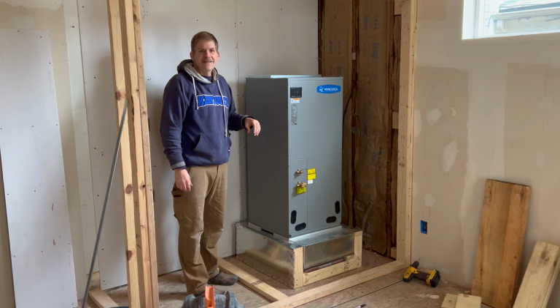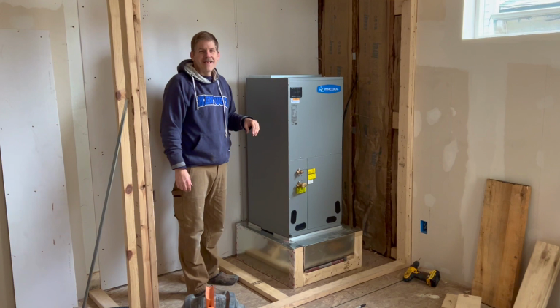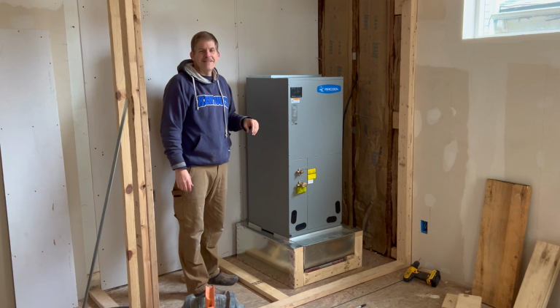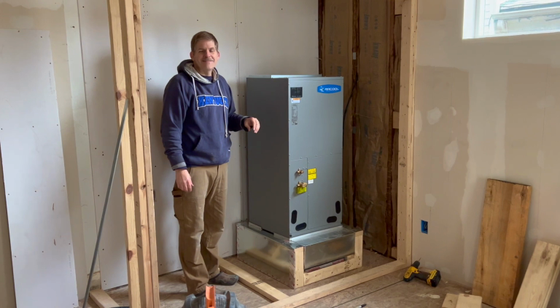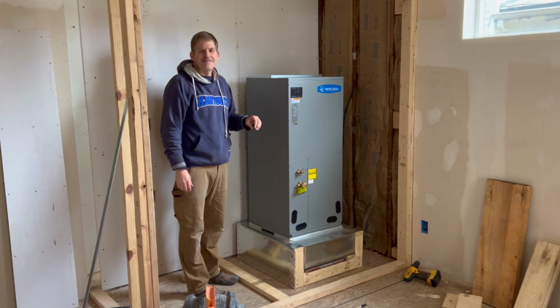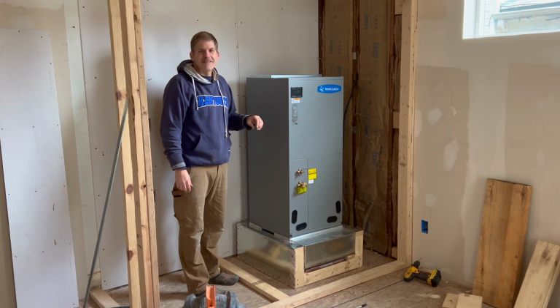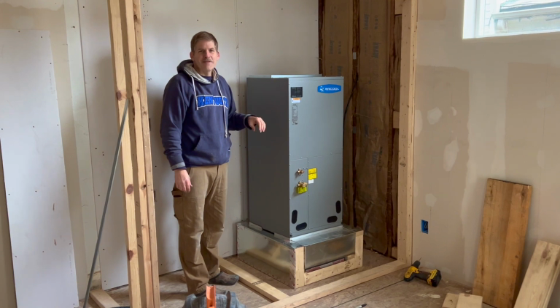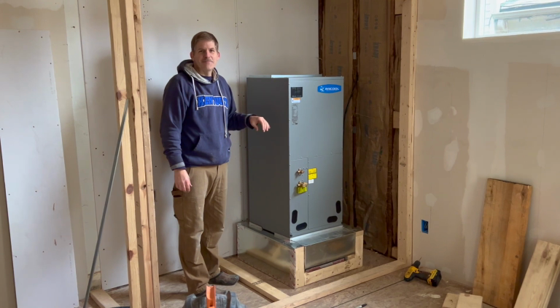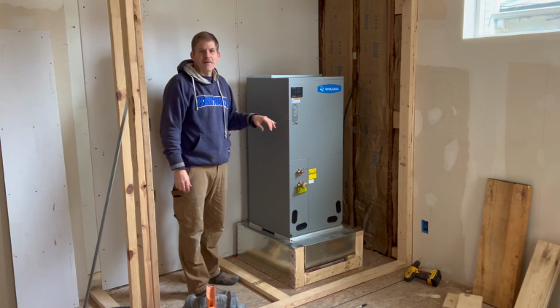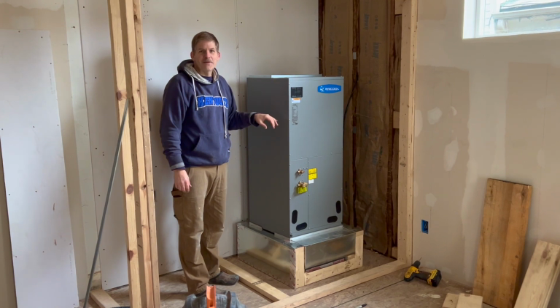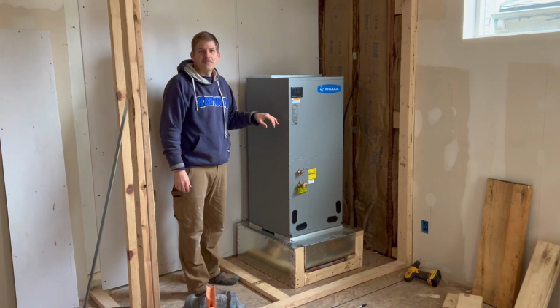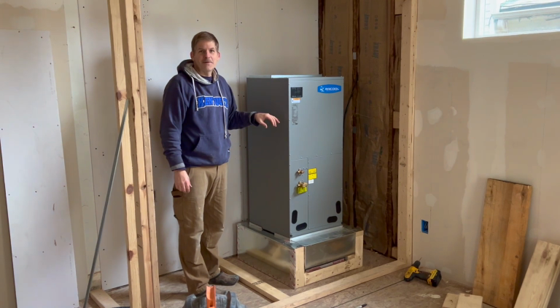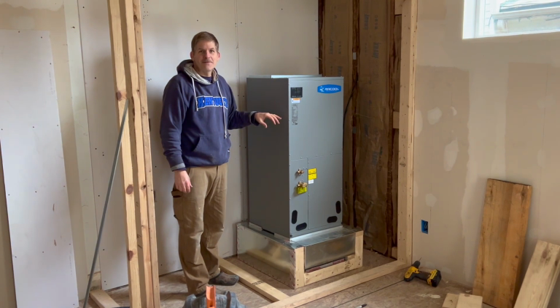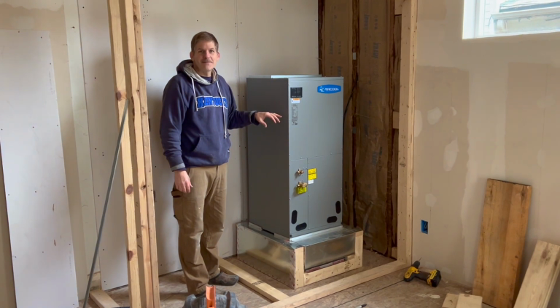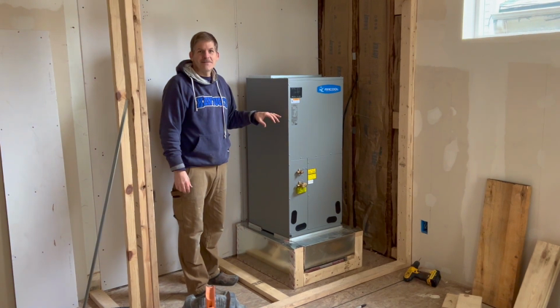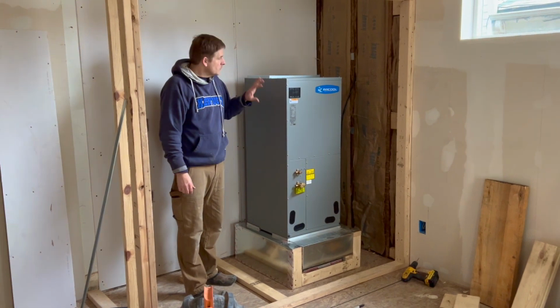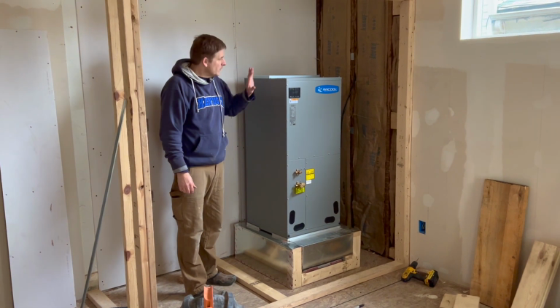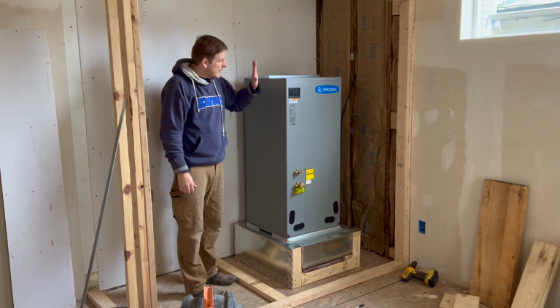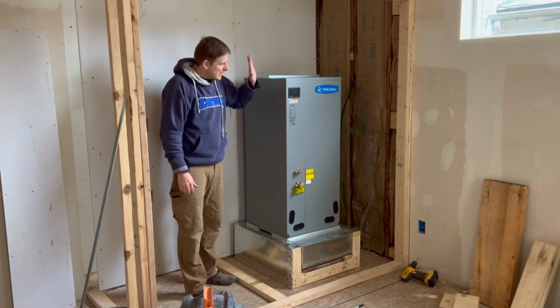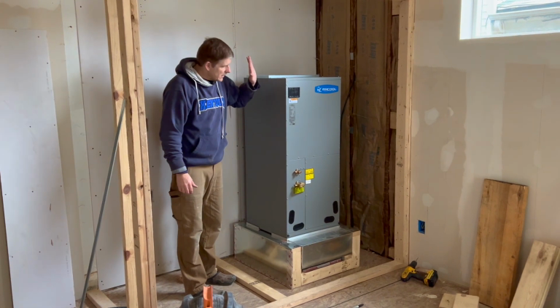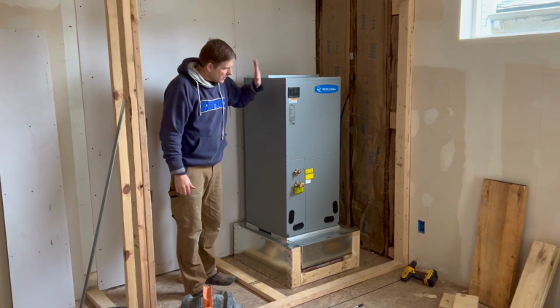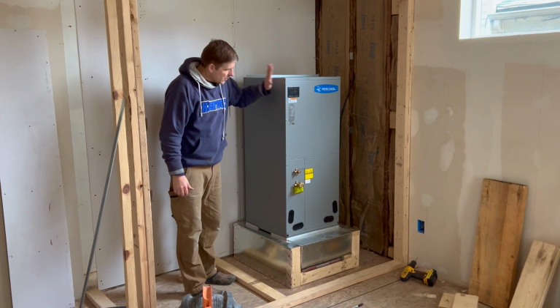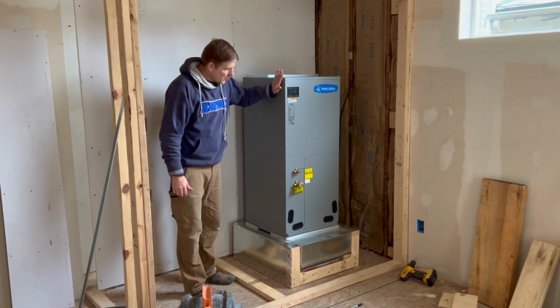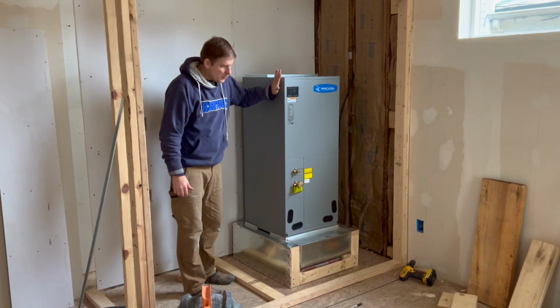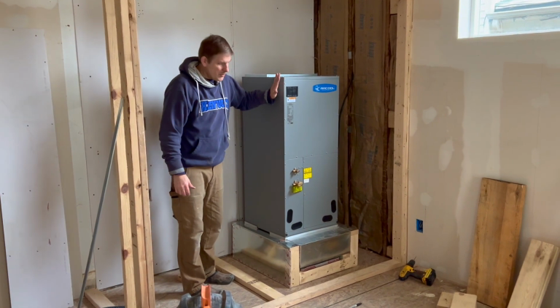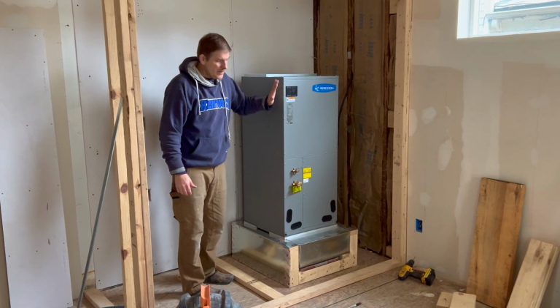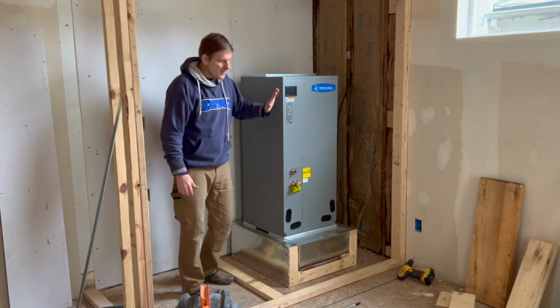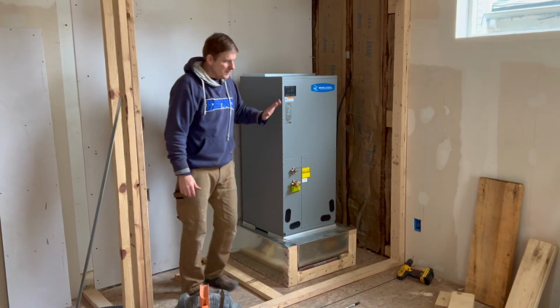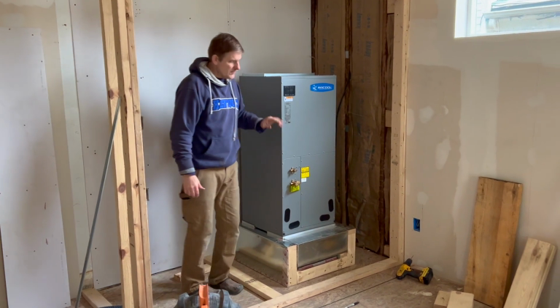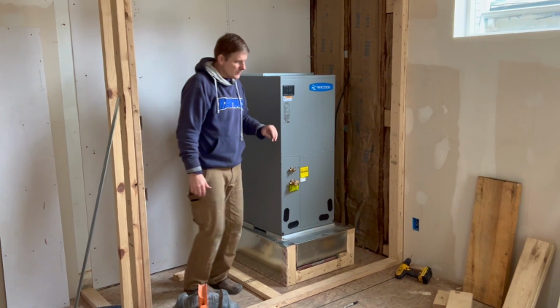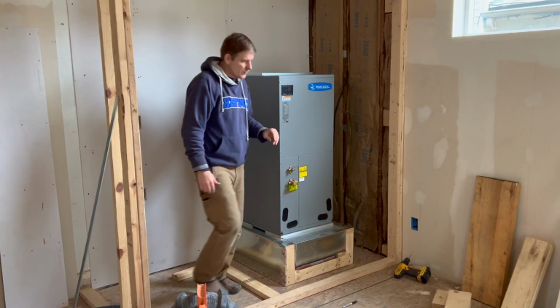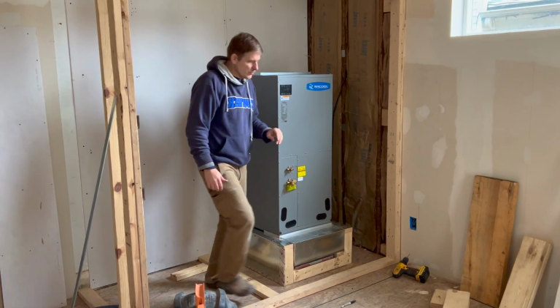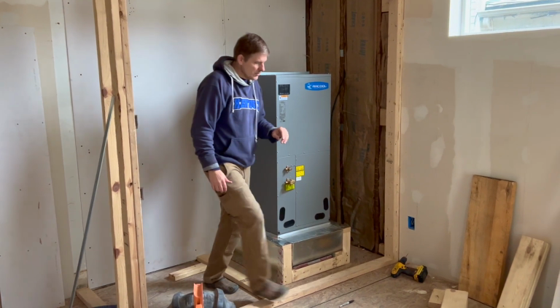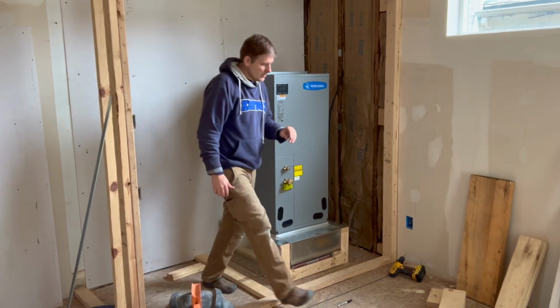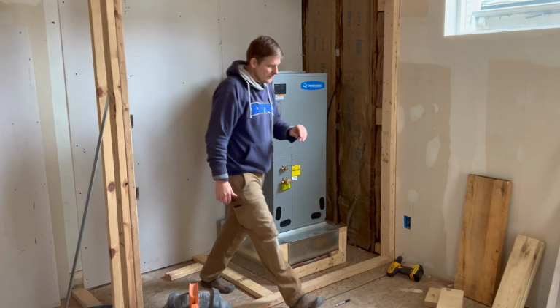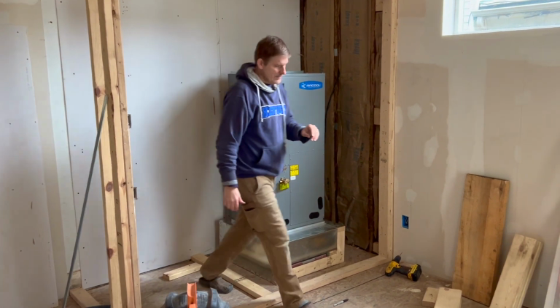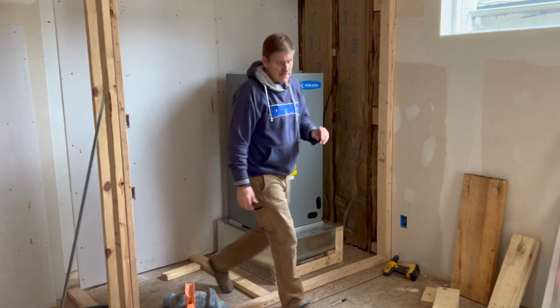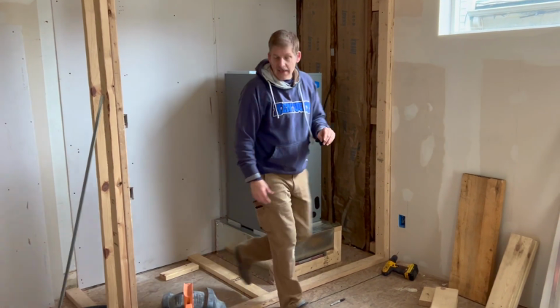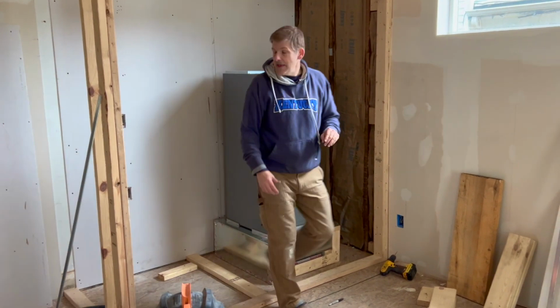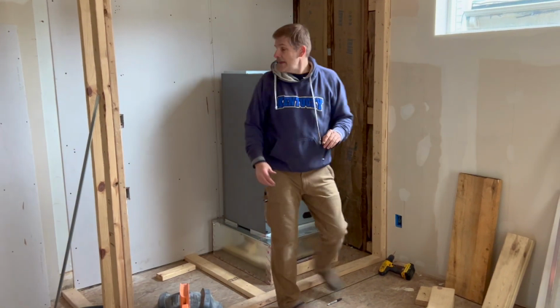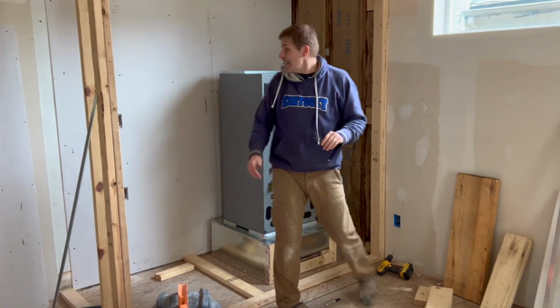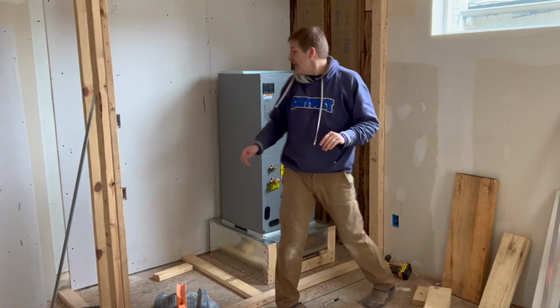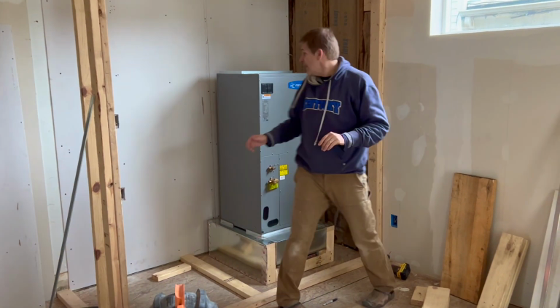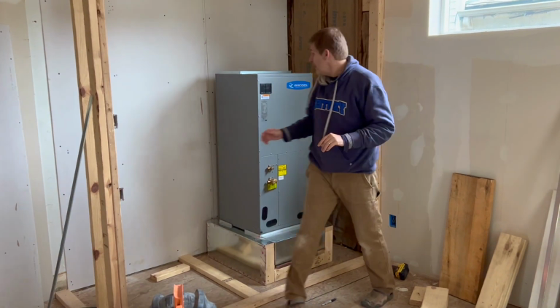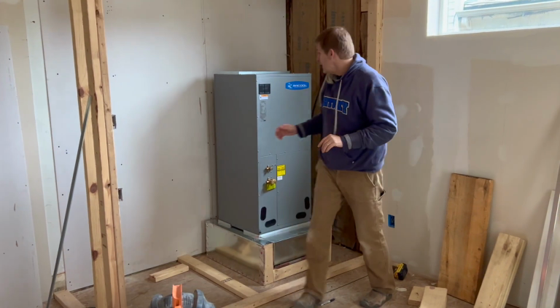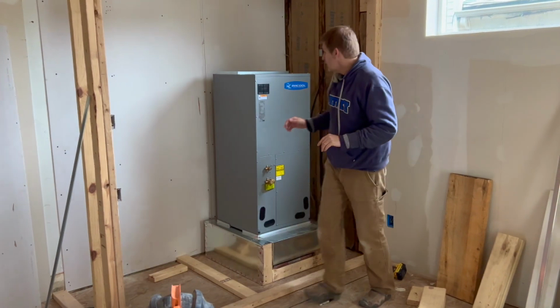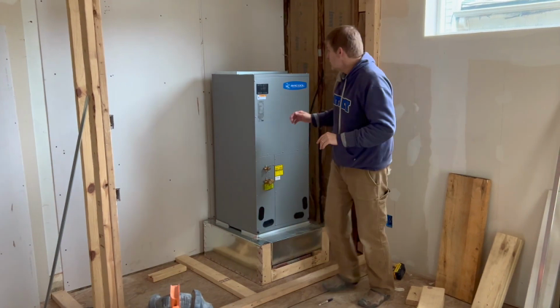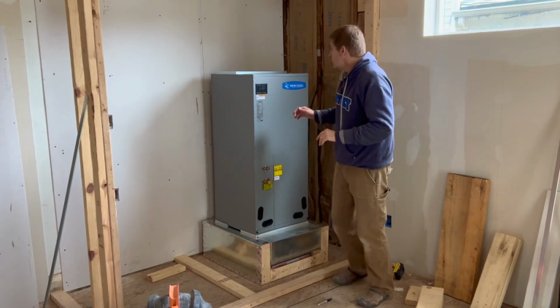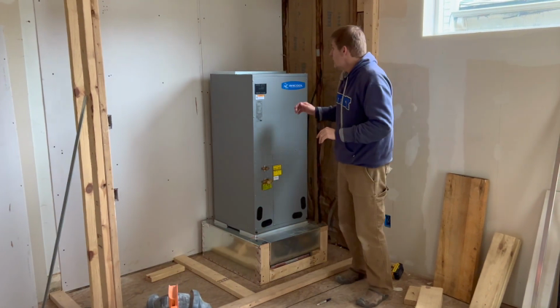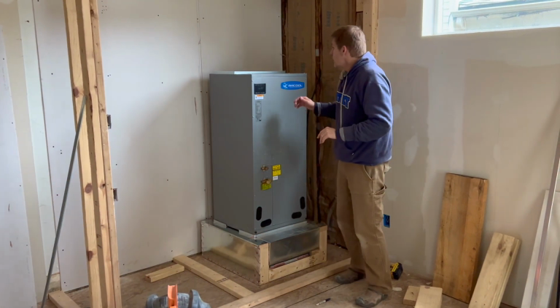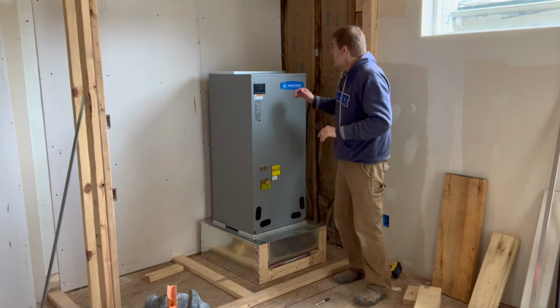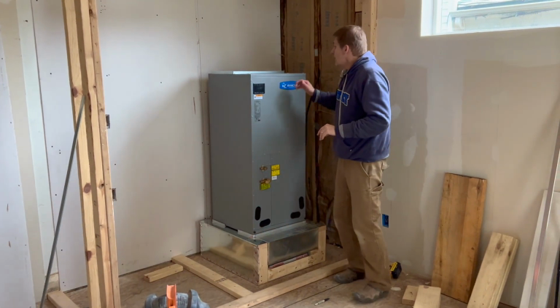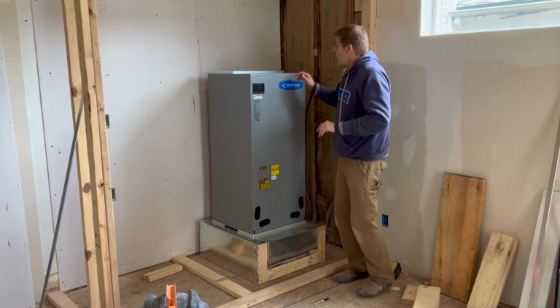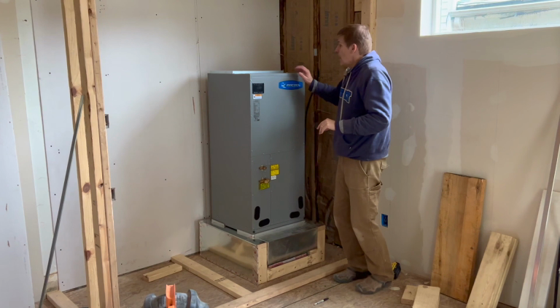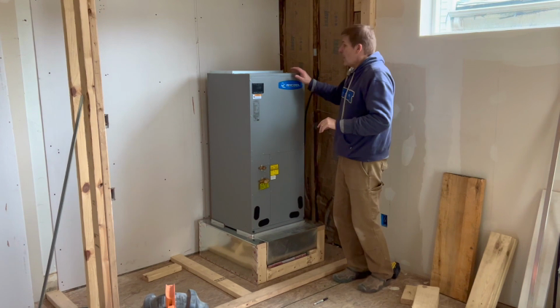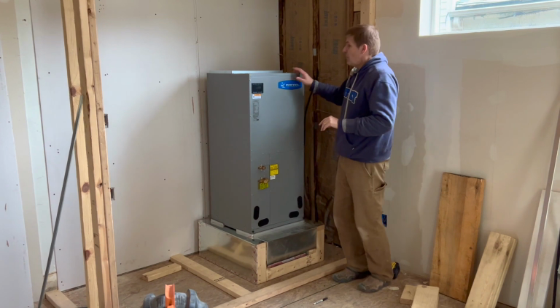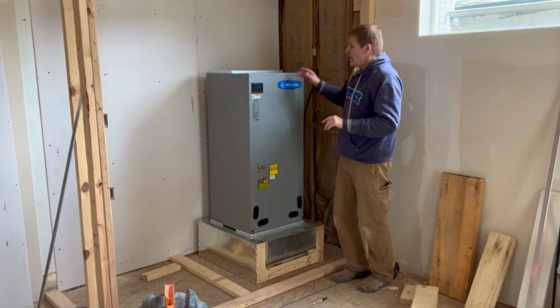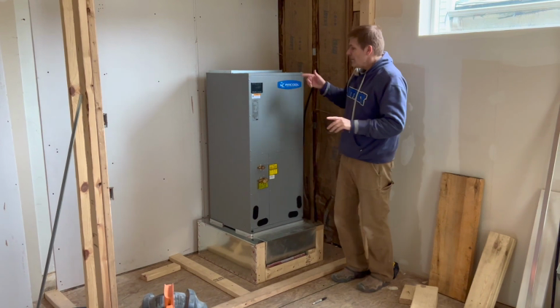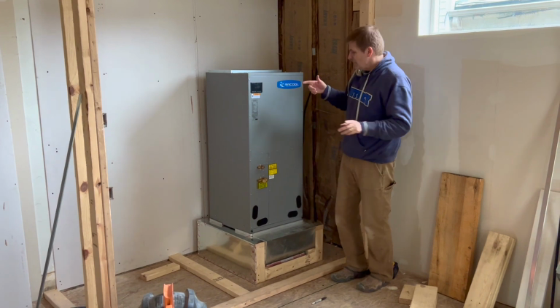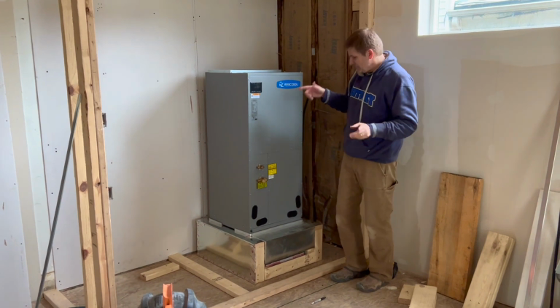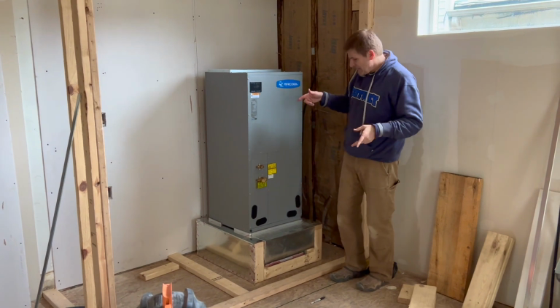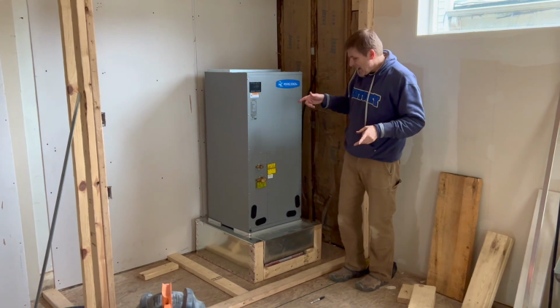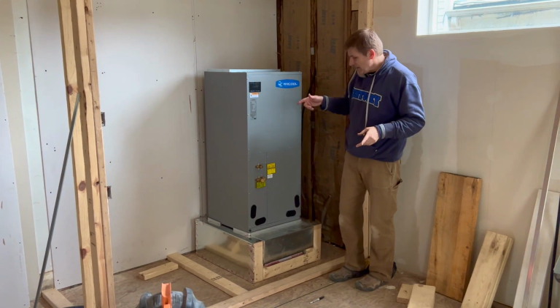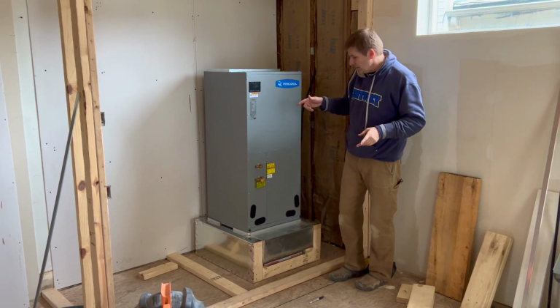Hey, this is Dave from House Barrens. We're putting in Mr. Cool today and we have a challenge.